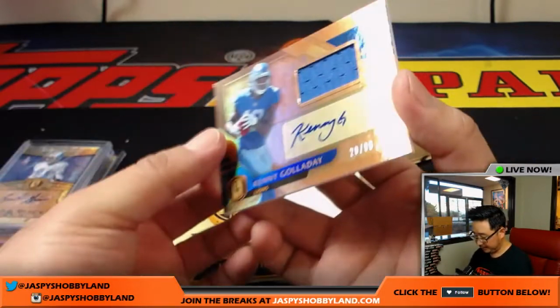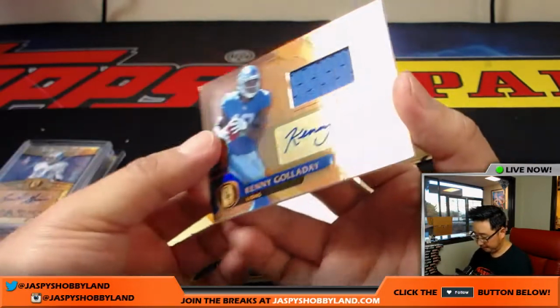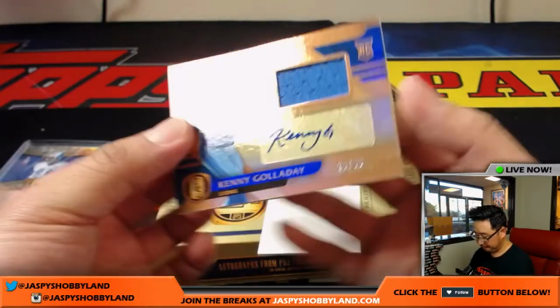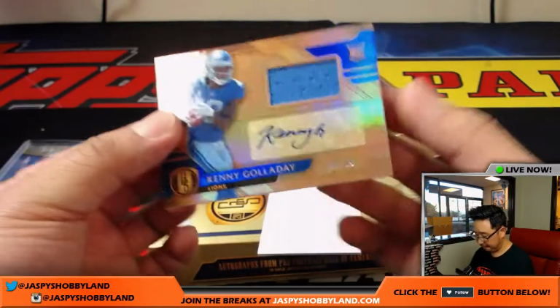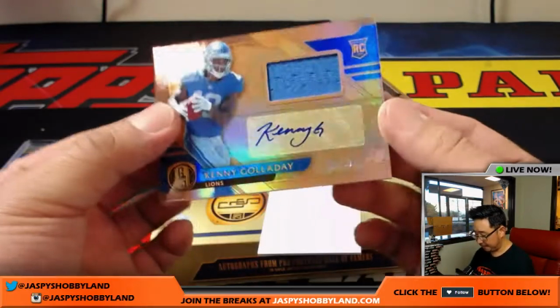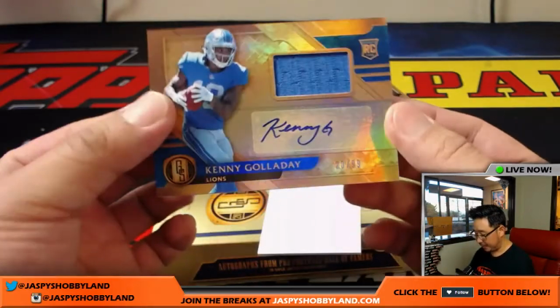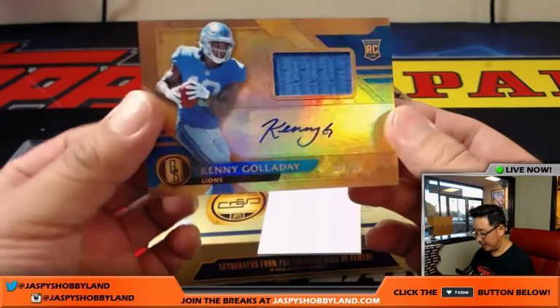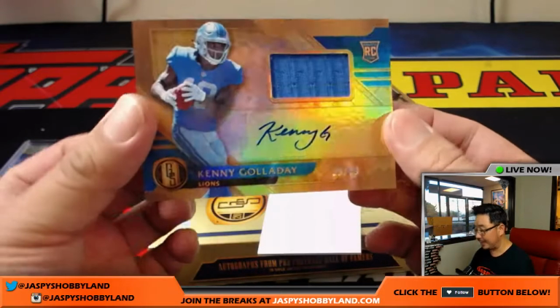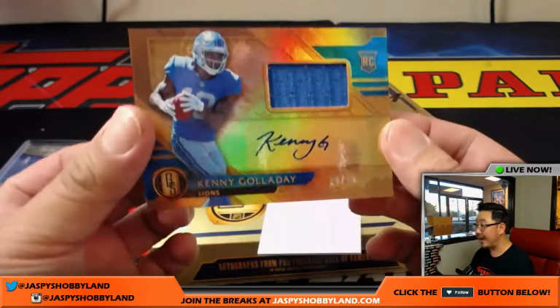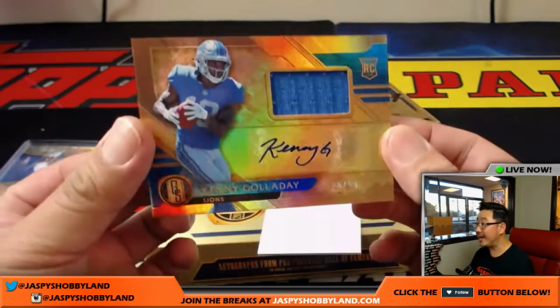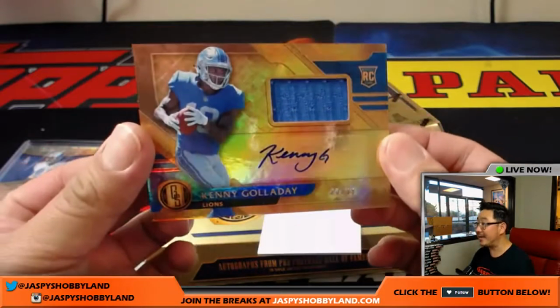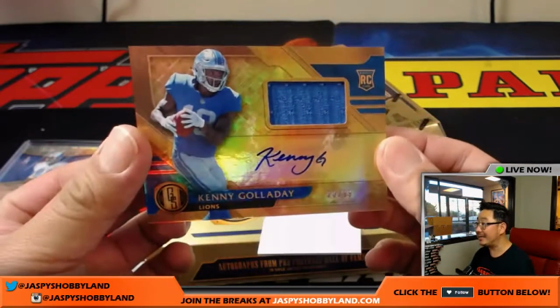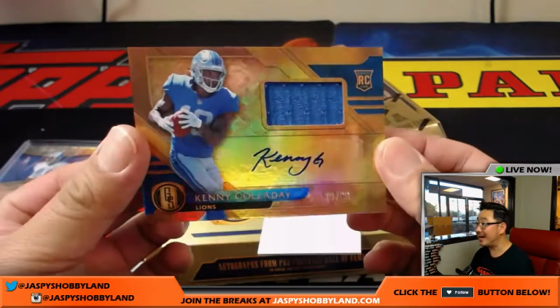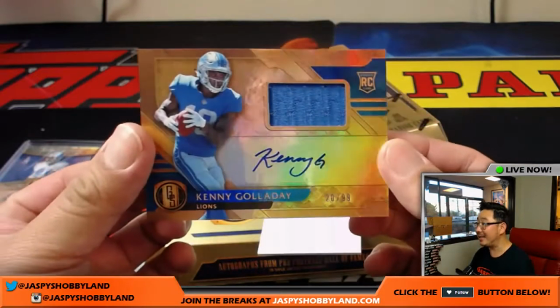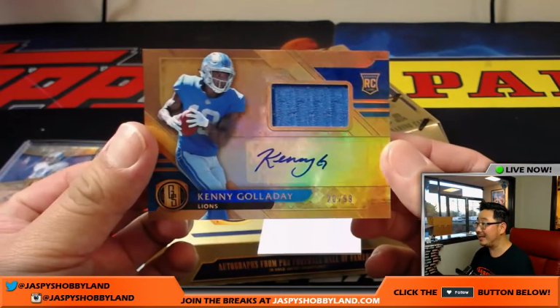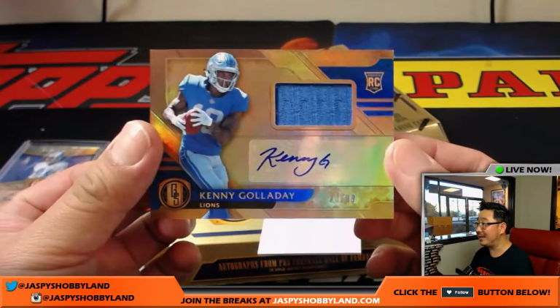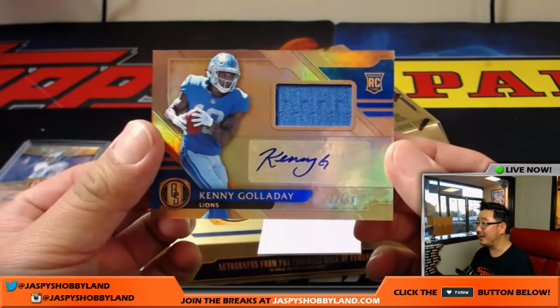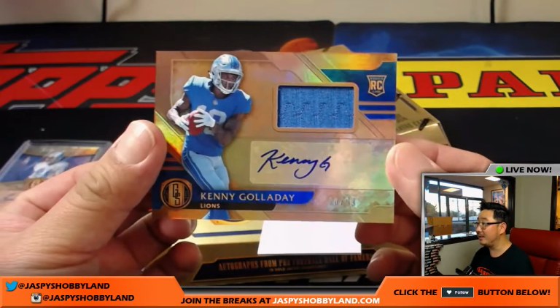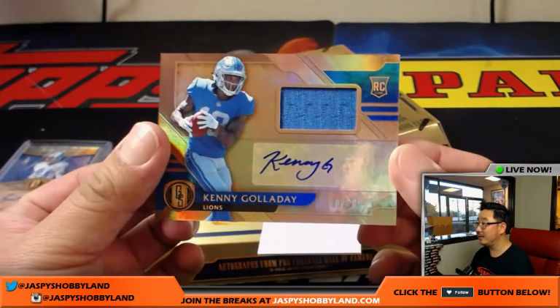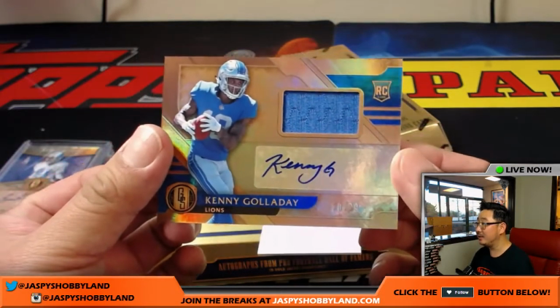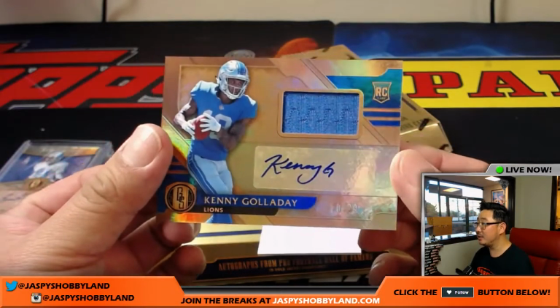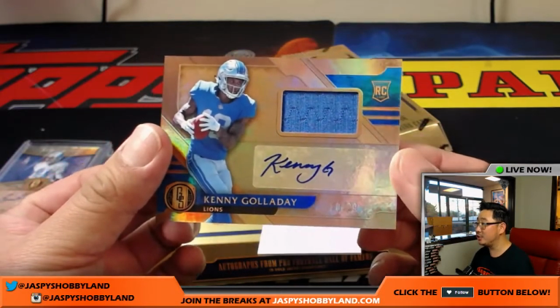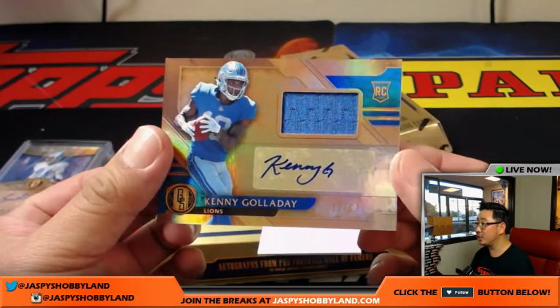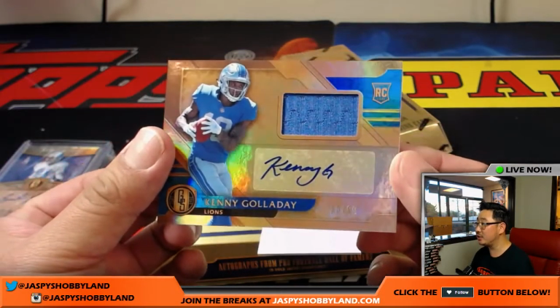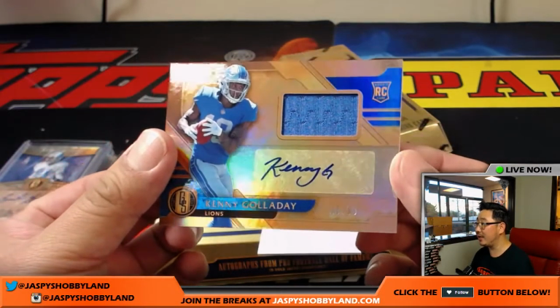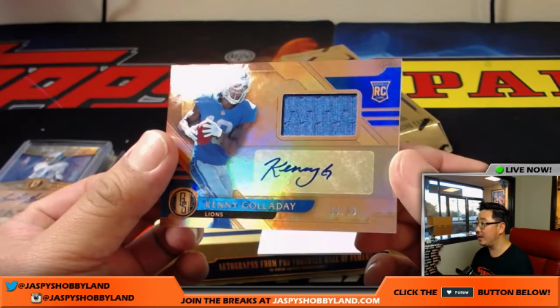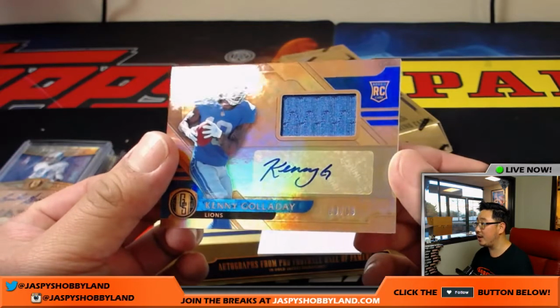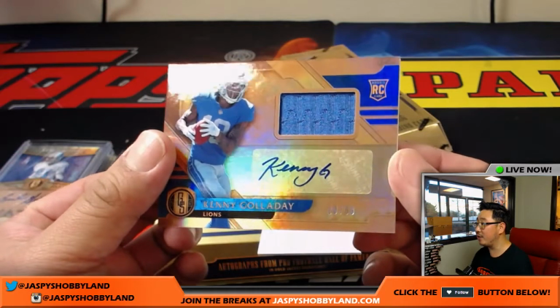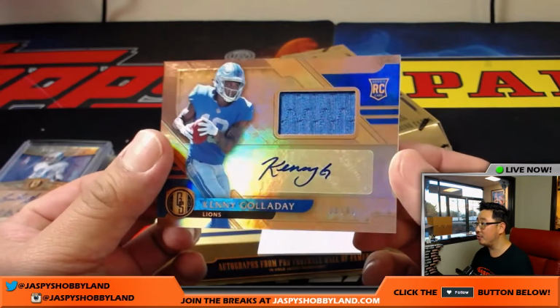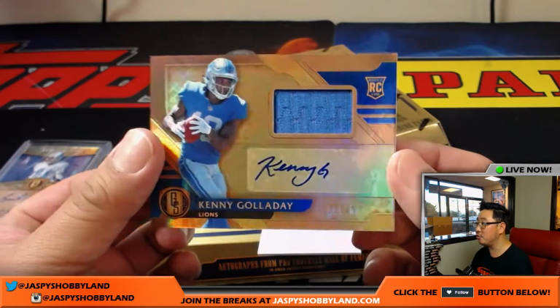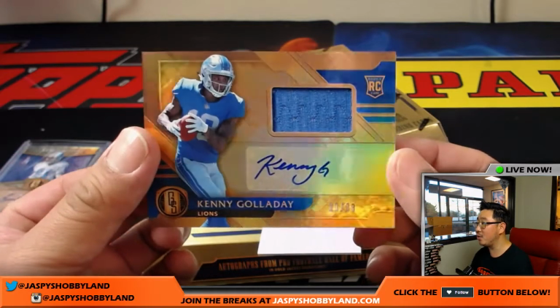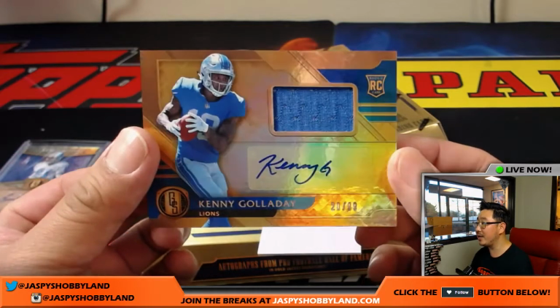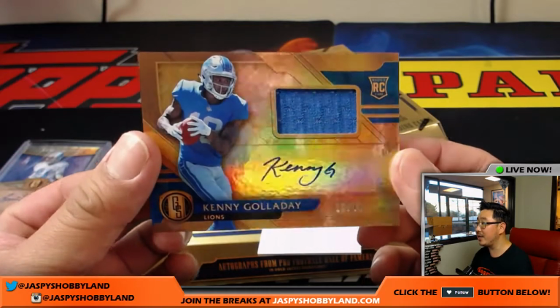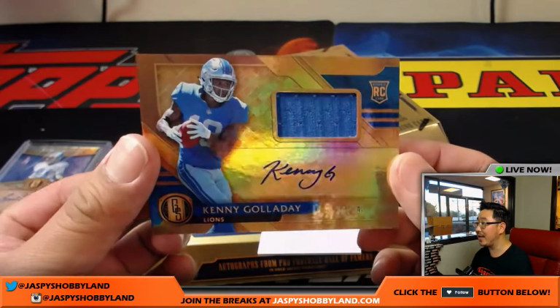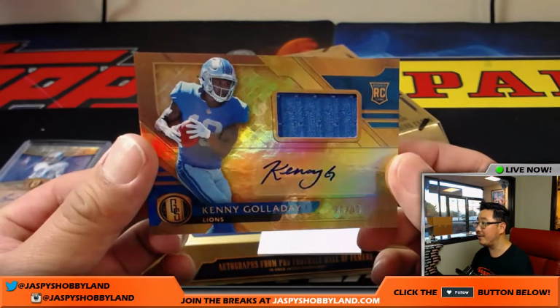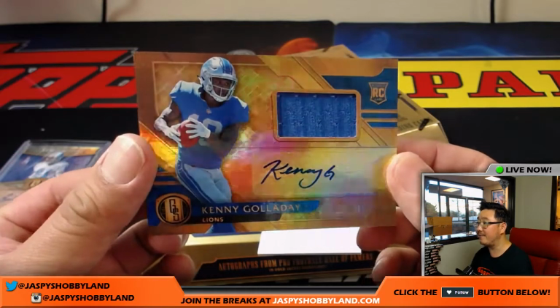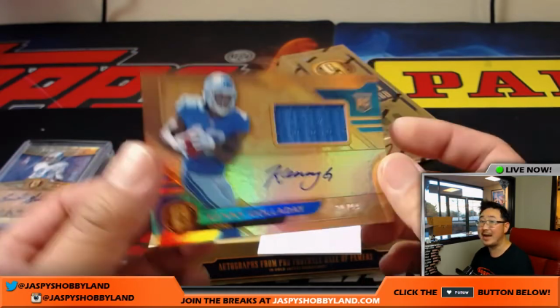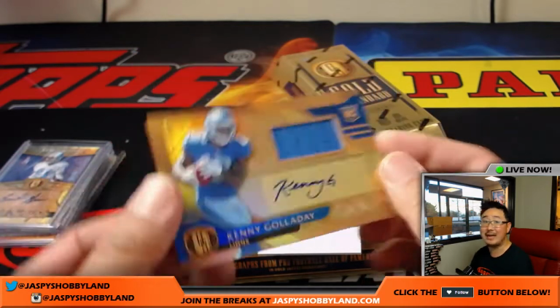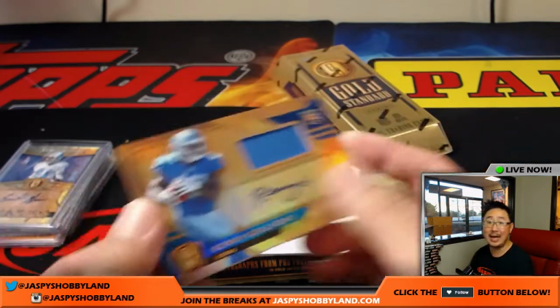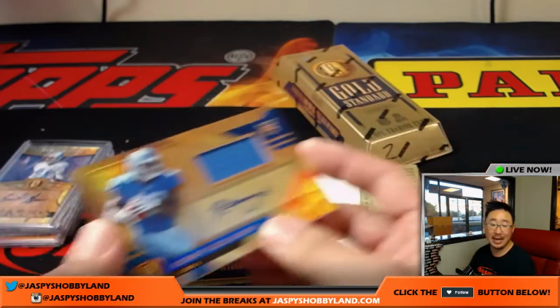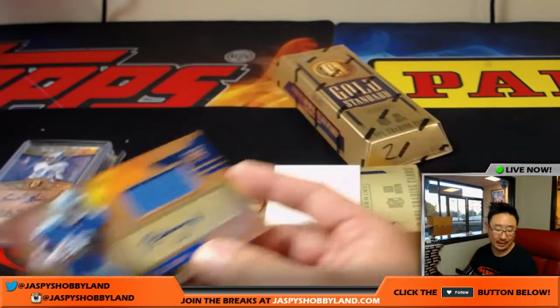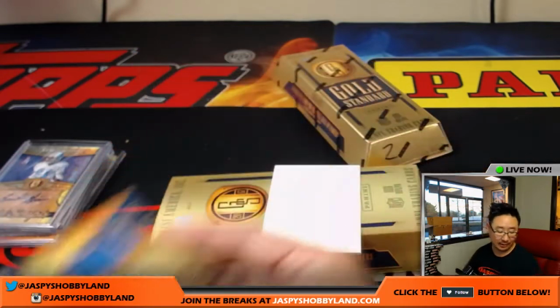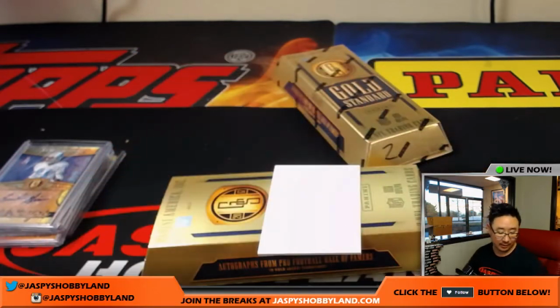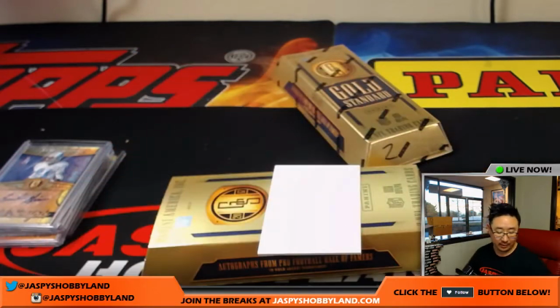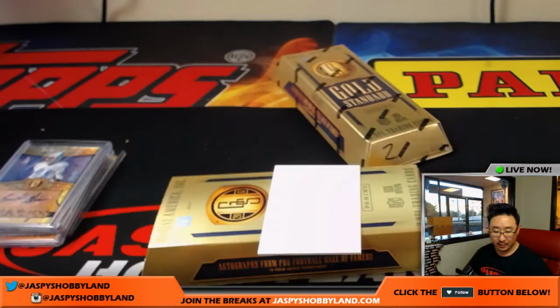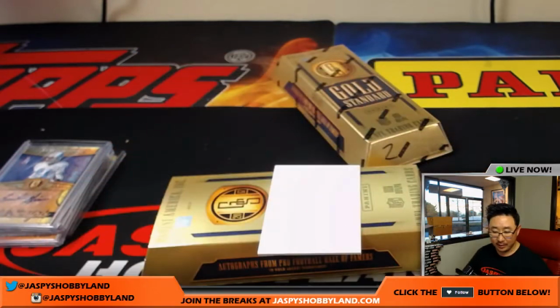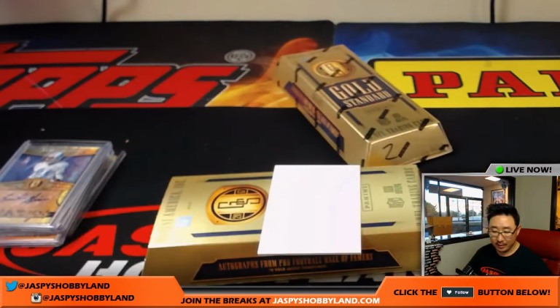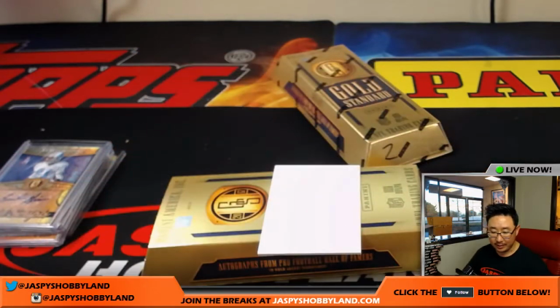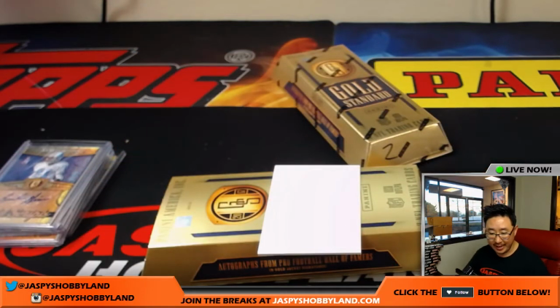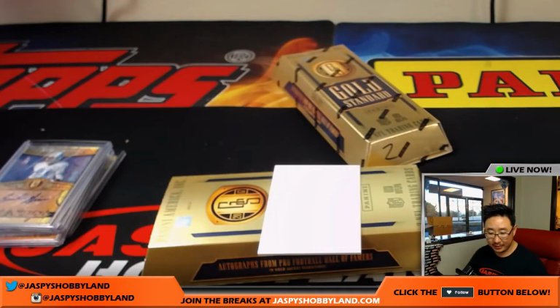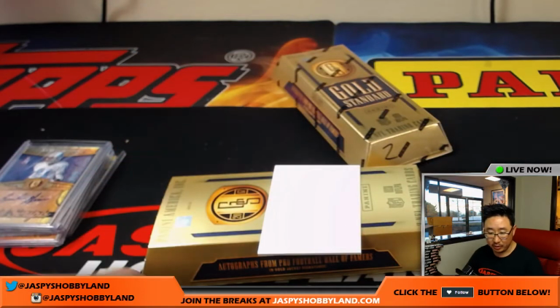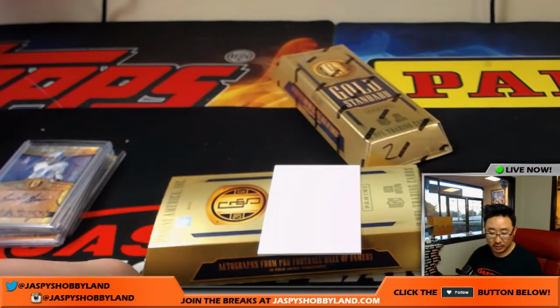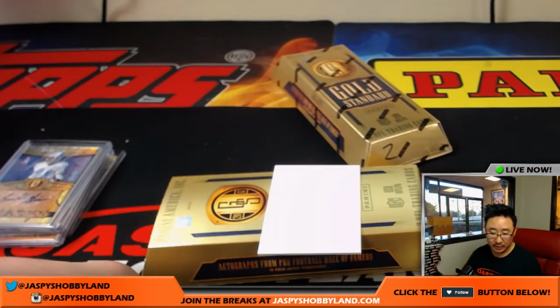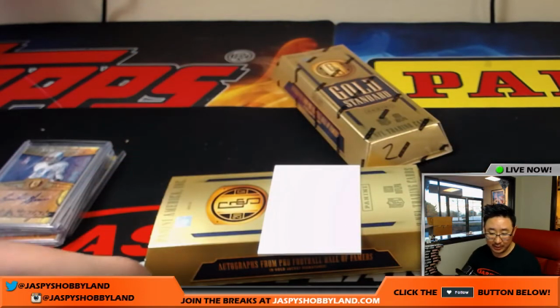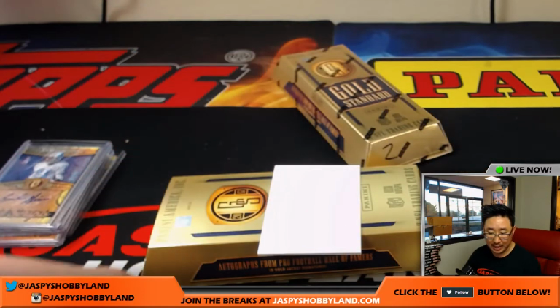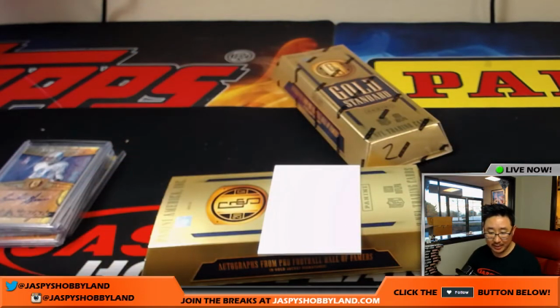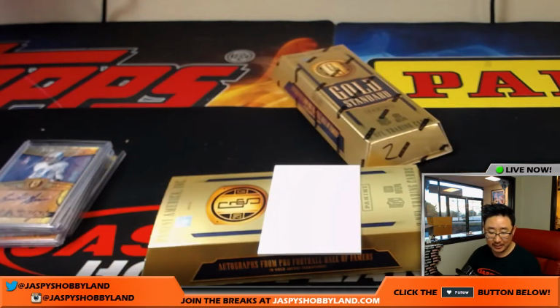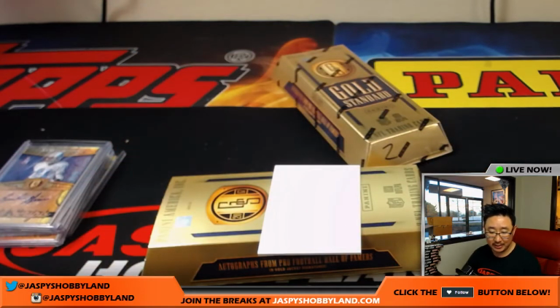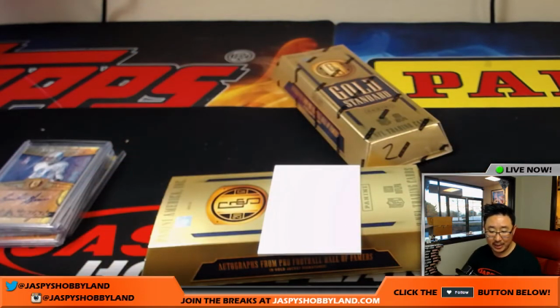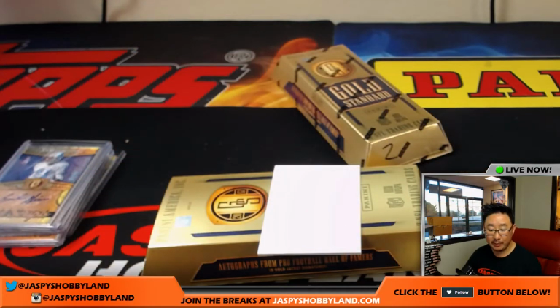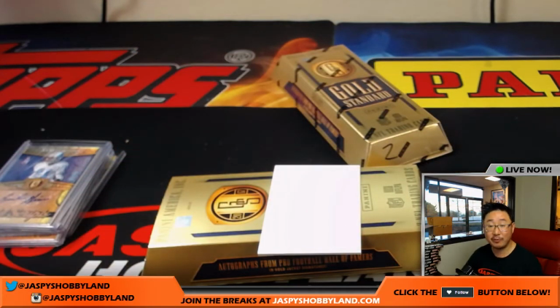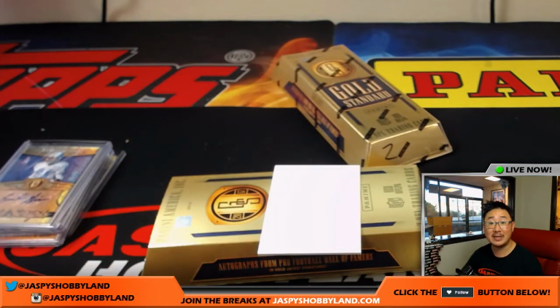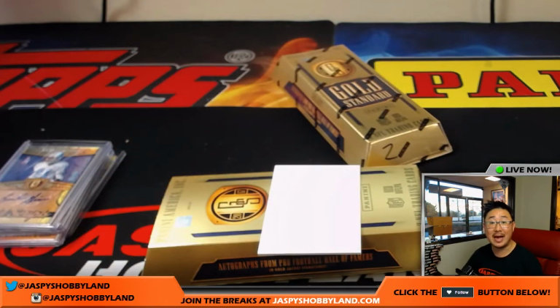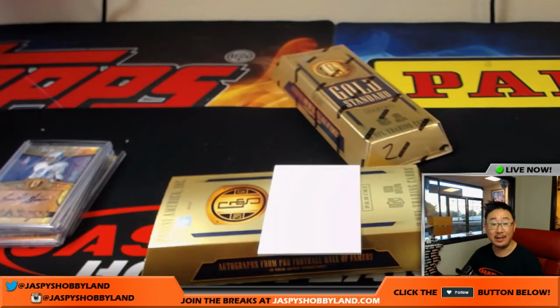Kenny Golladay, jersey and auto, 20 out of 99 — that goes to the Lions and that'll be for Tyler.